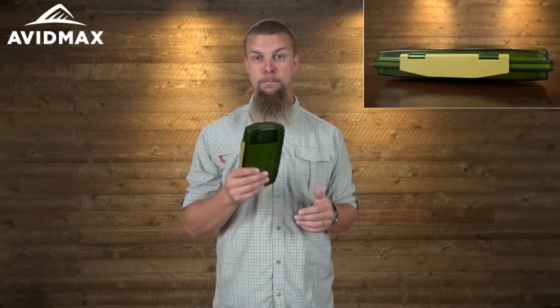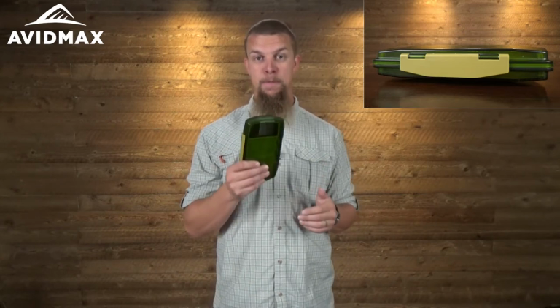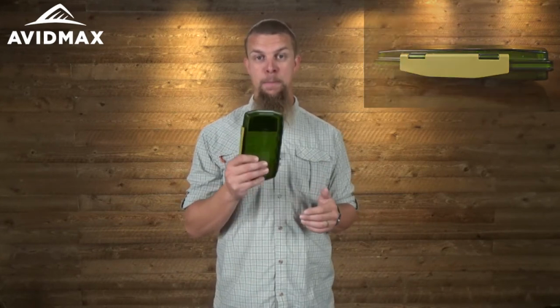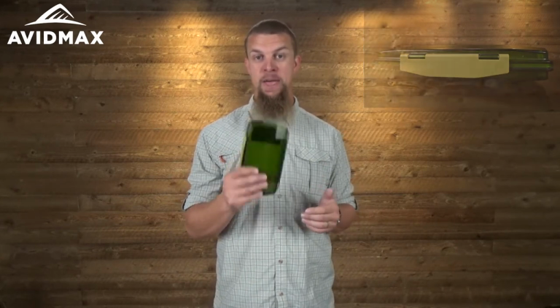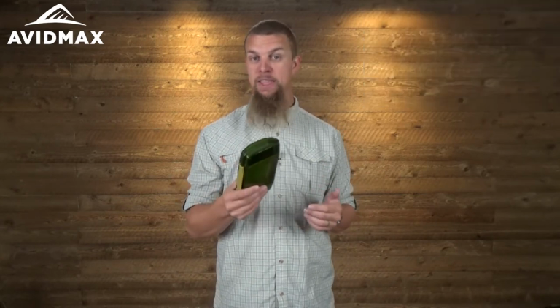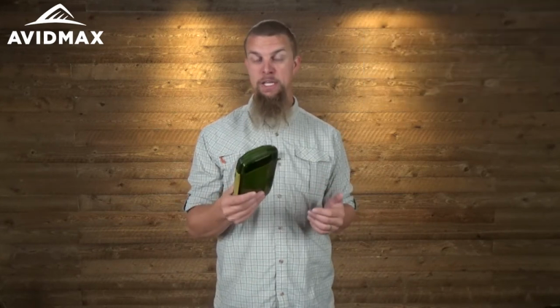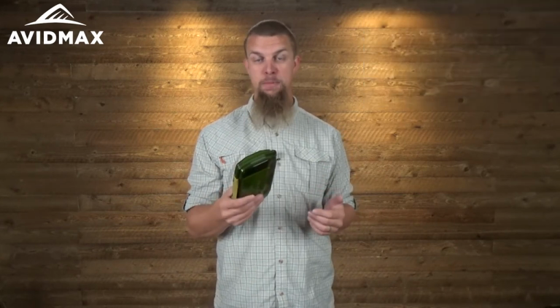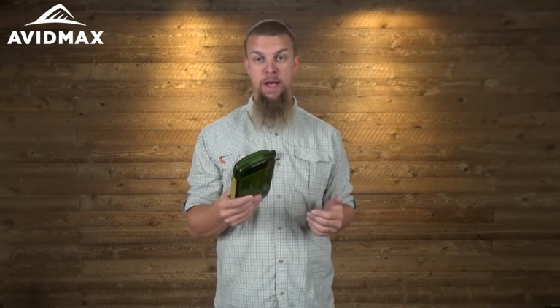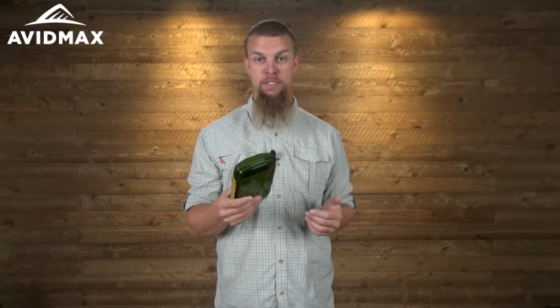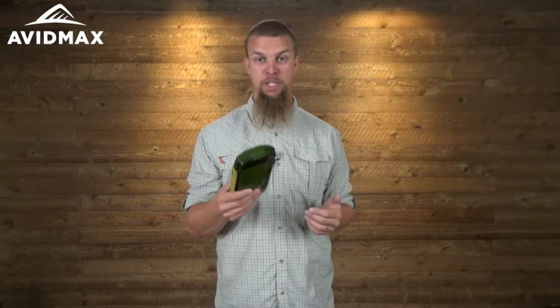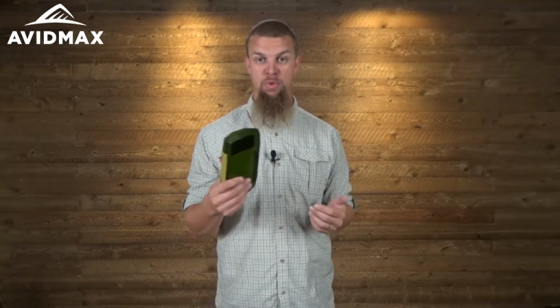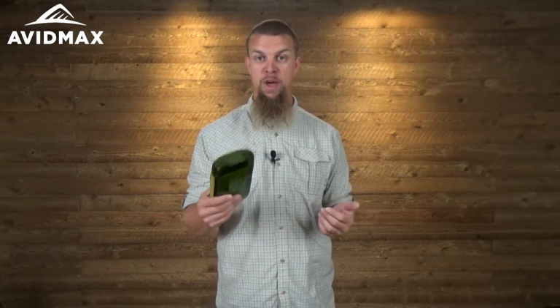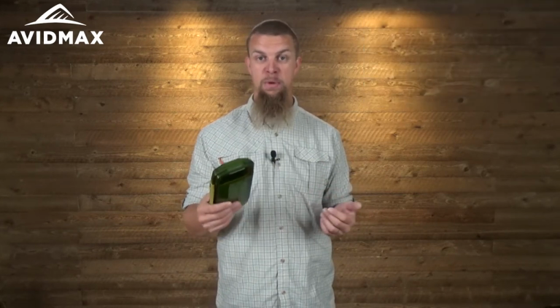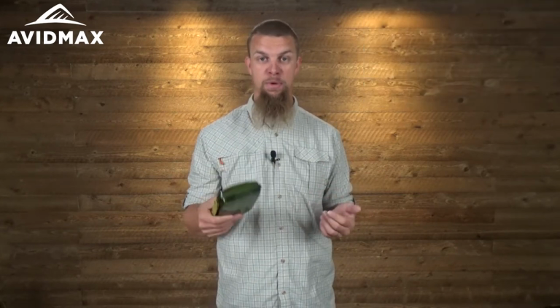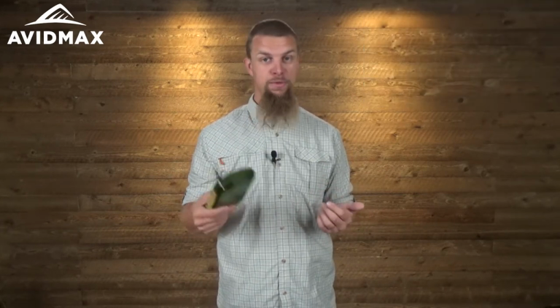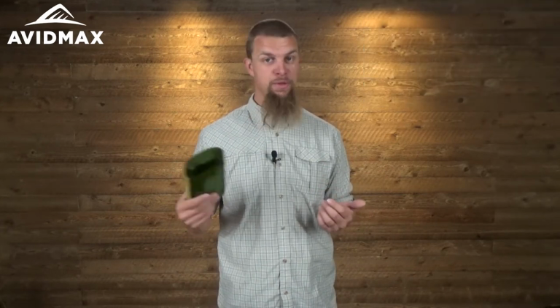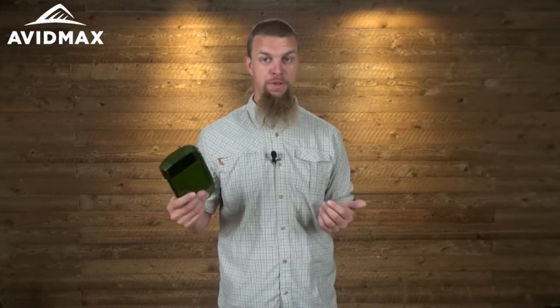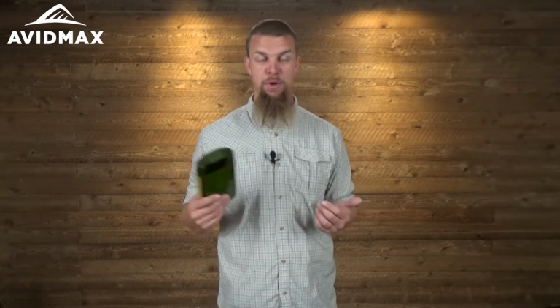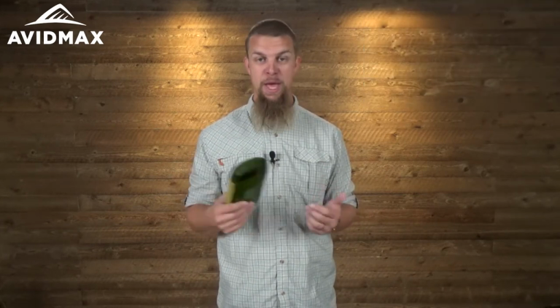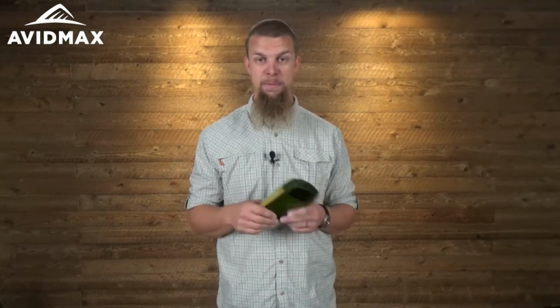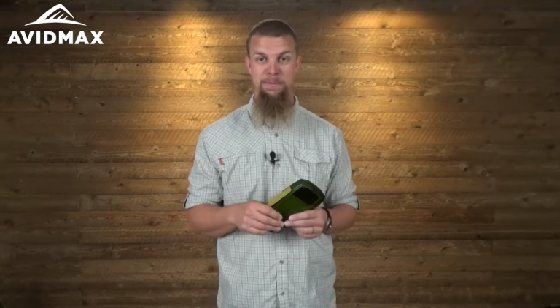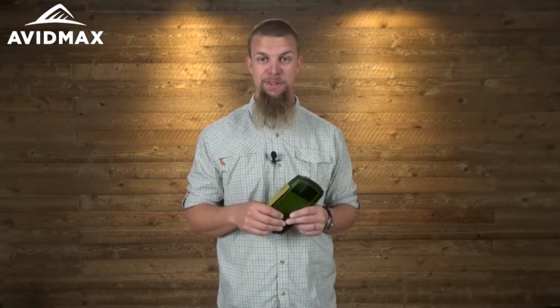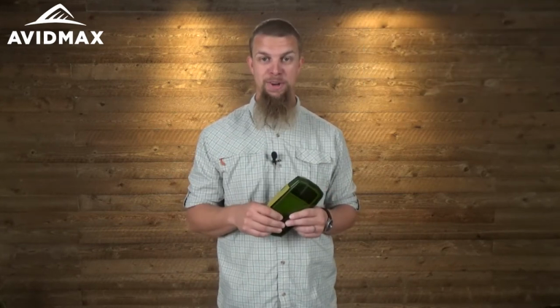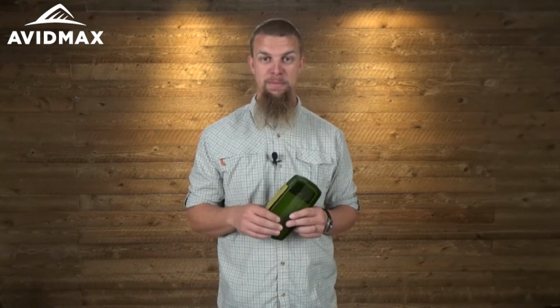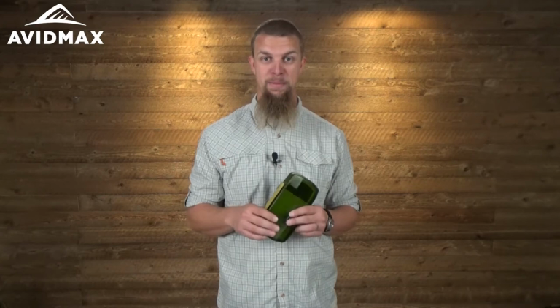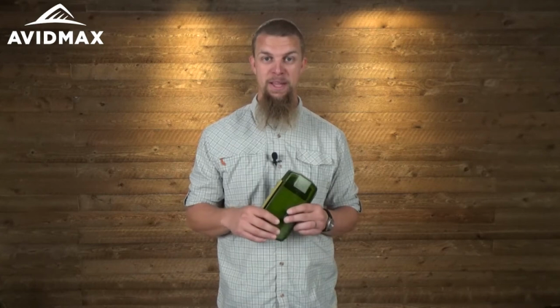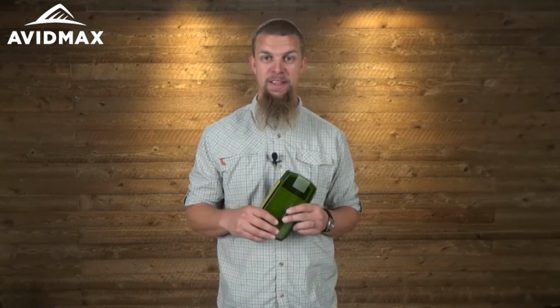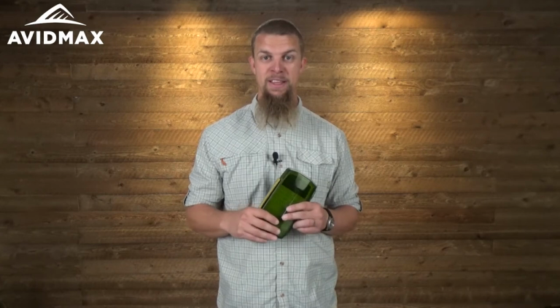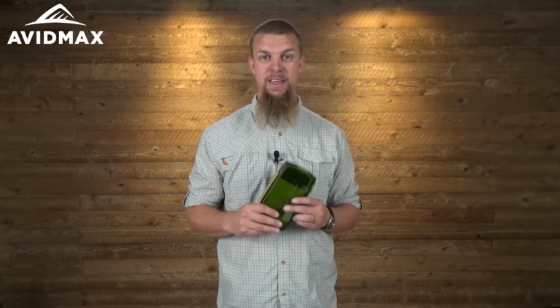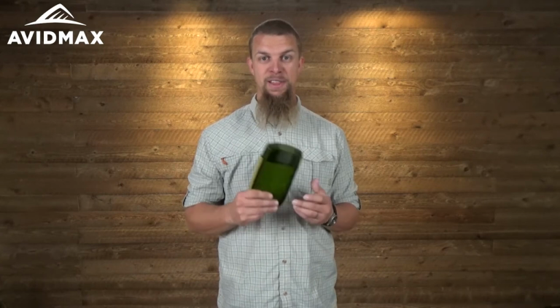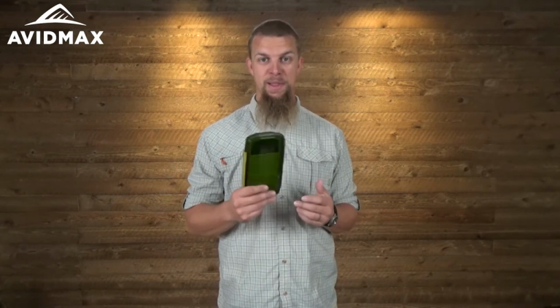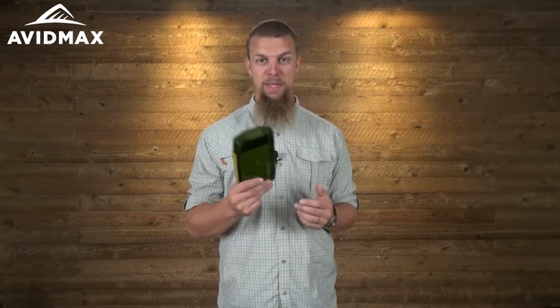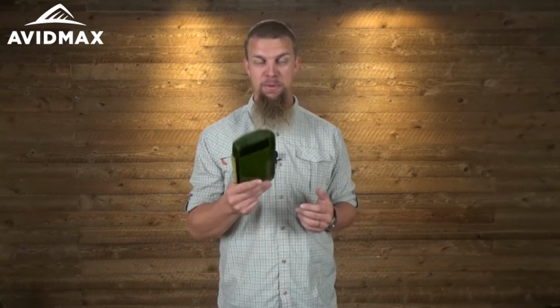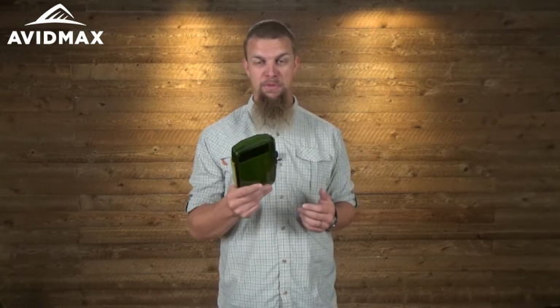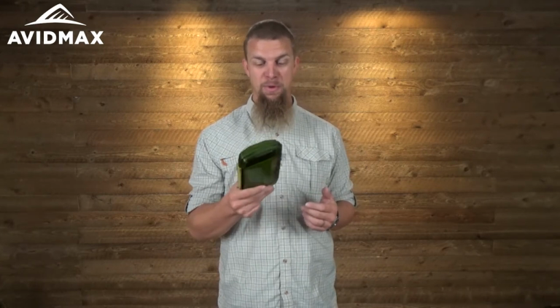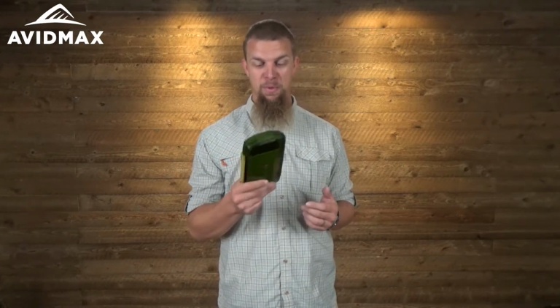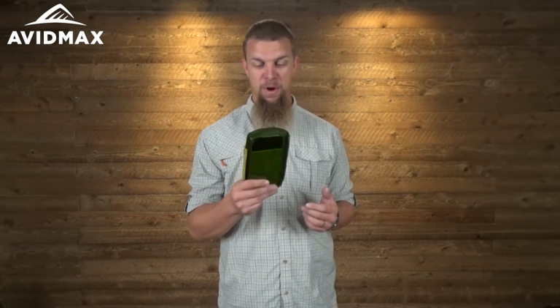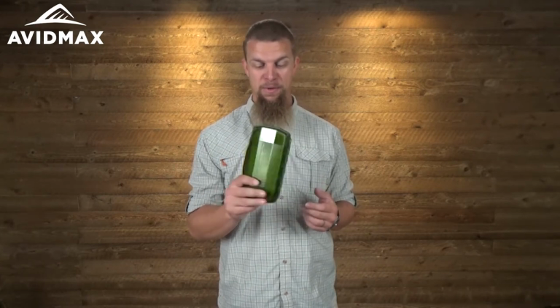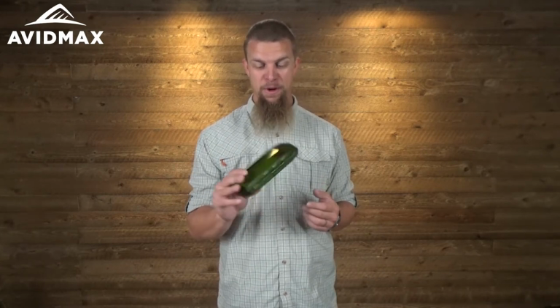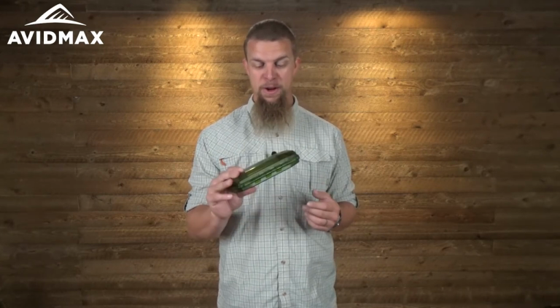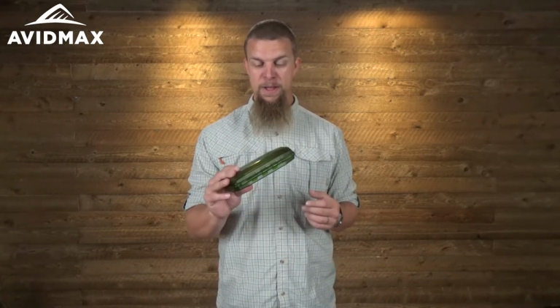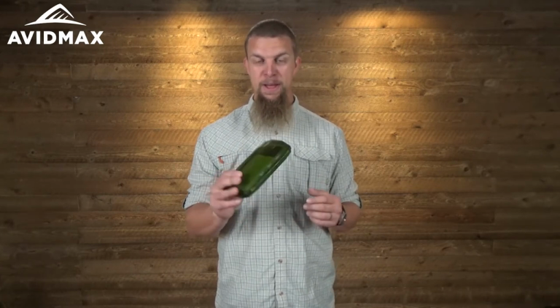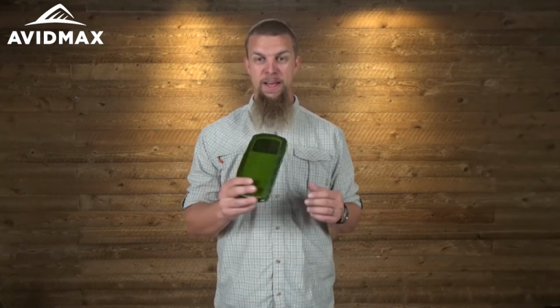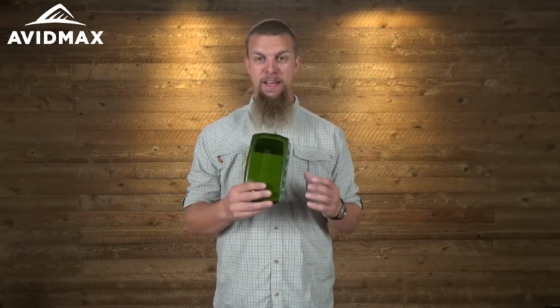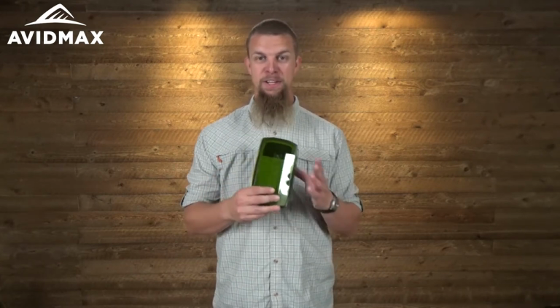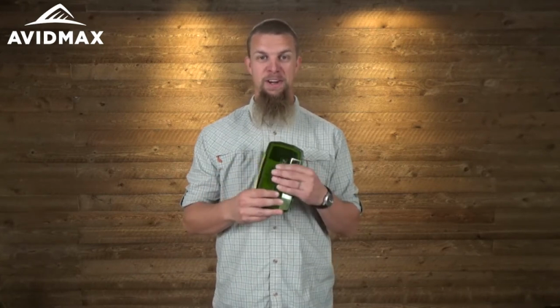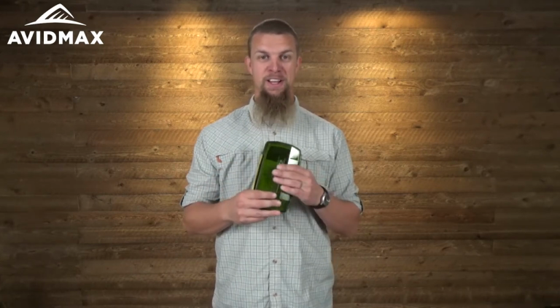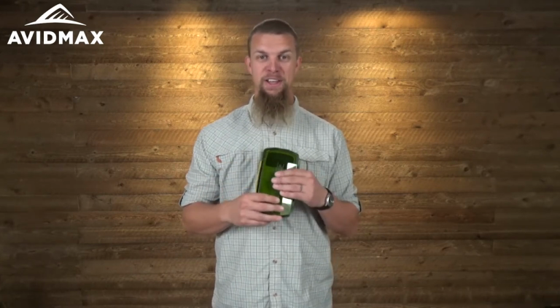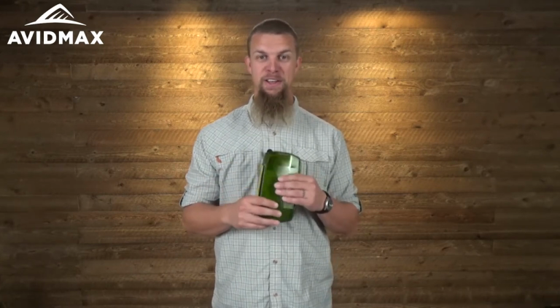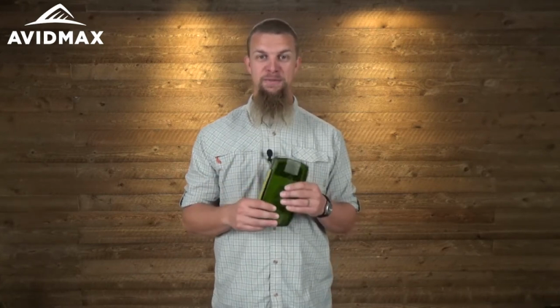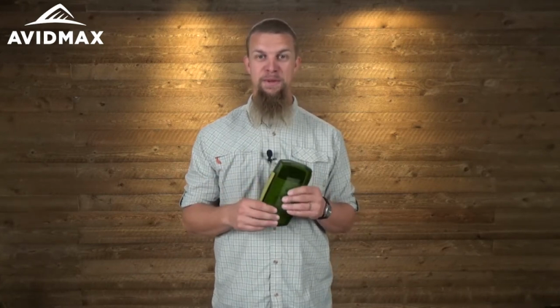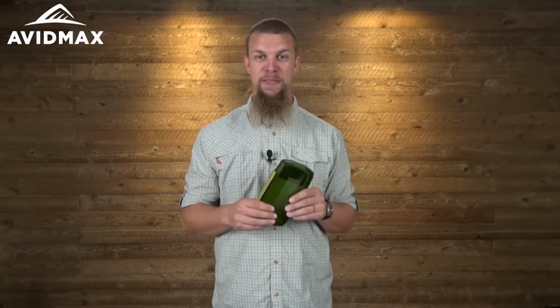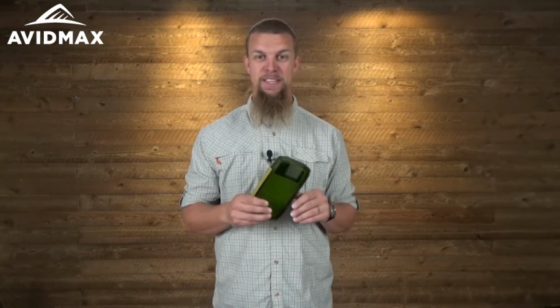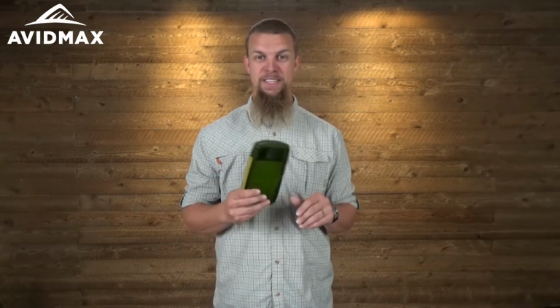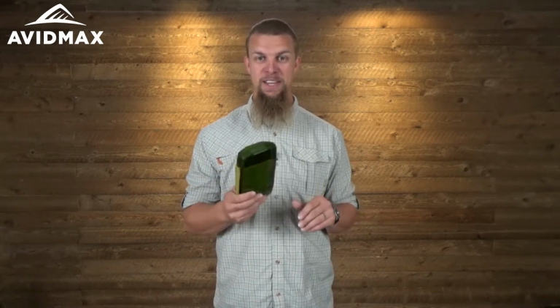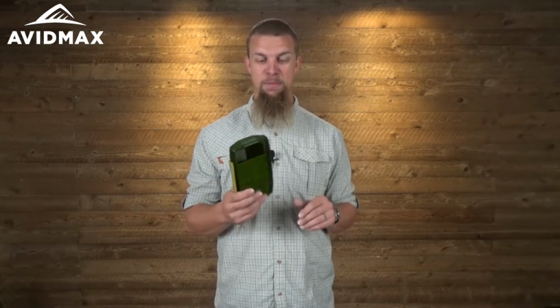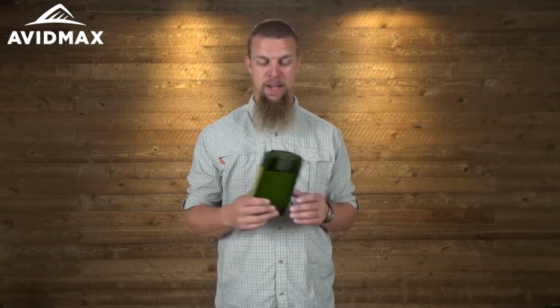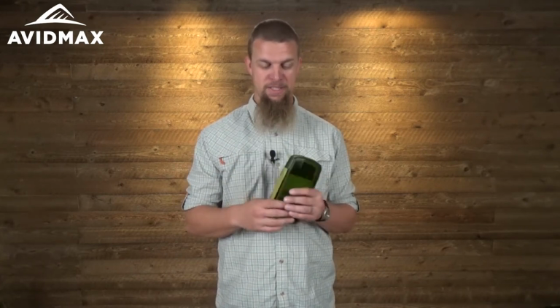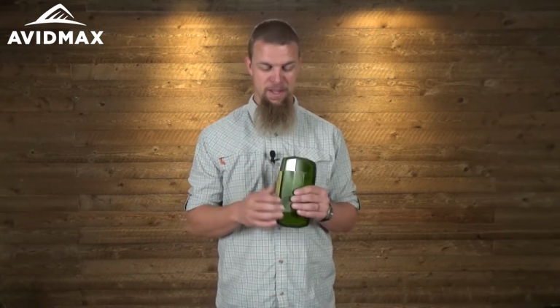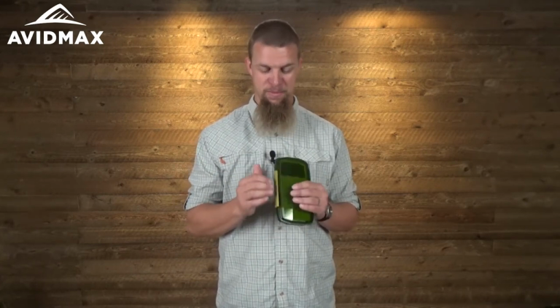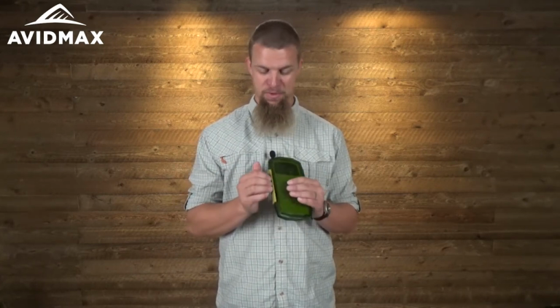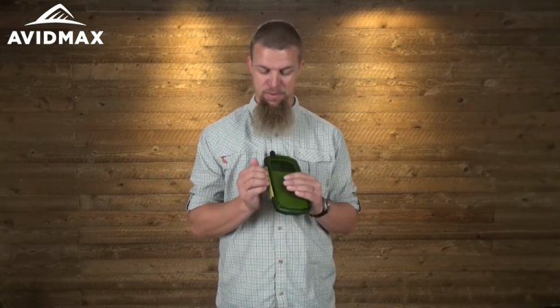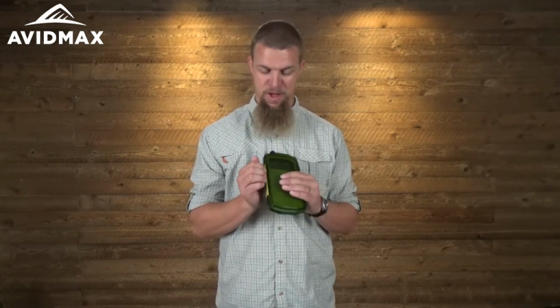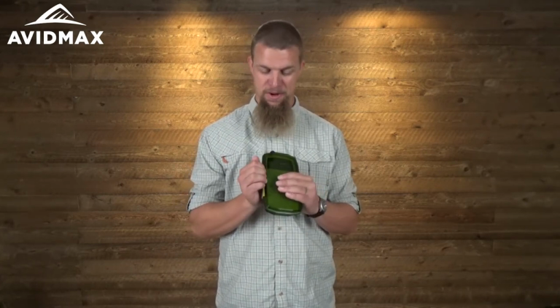These boxes are waterproof, so if you happen to drop them in the lake, the river, or wherever, you're not going to fill the inside of the box up with water.